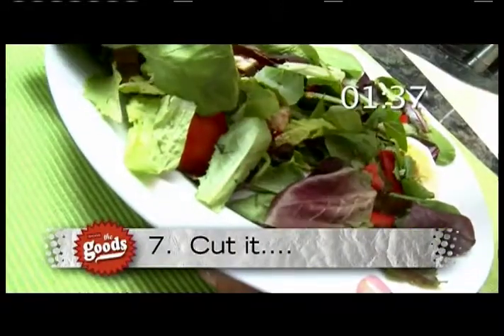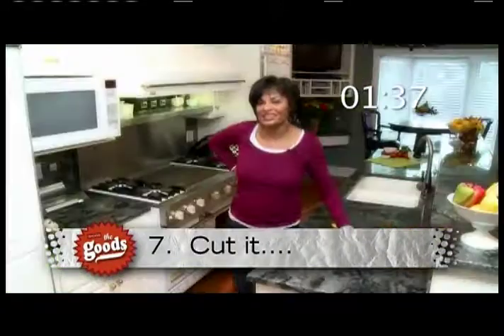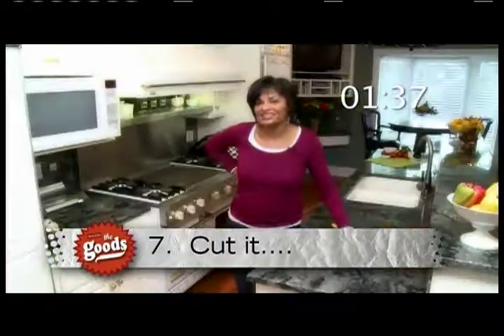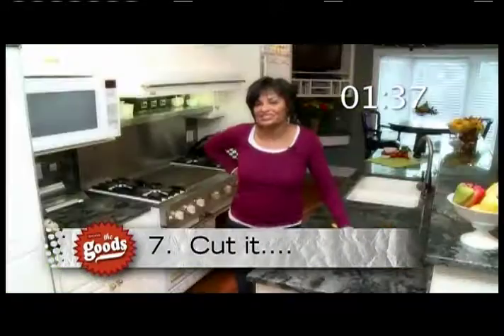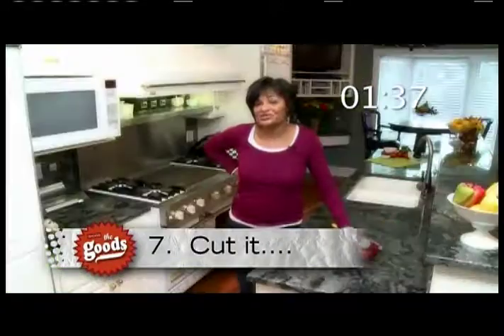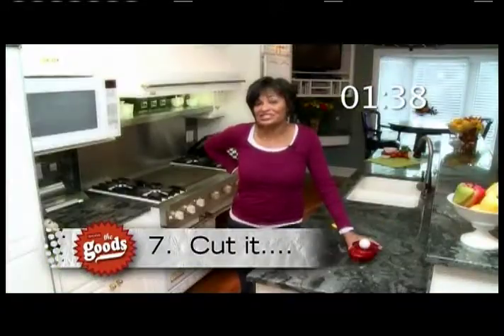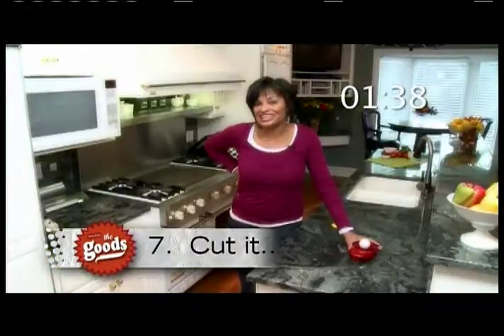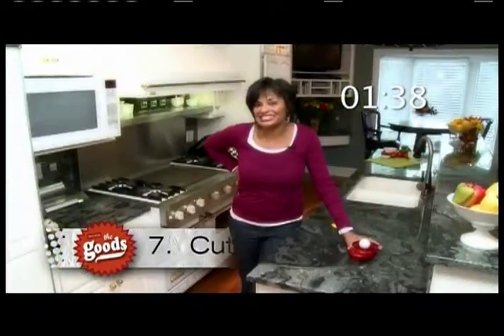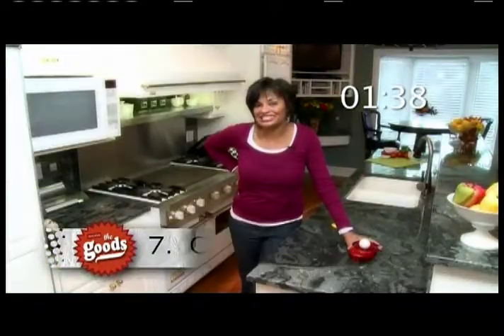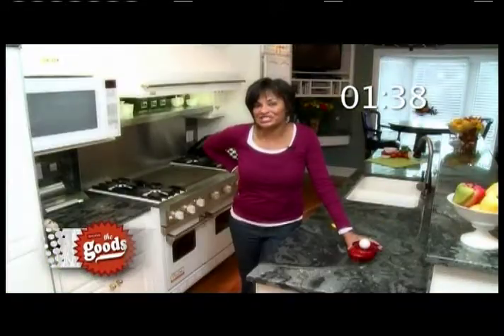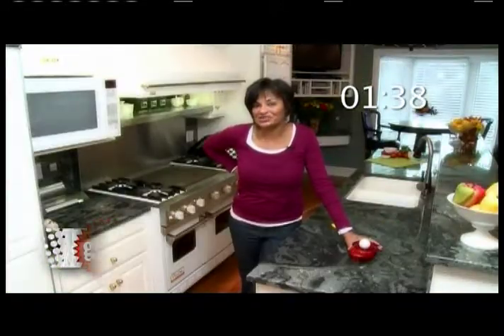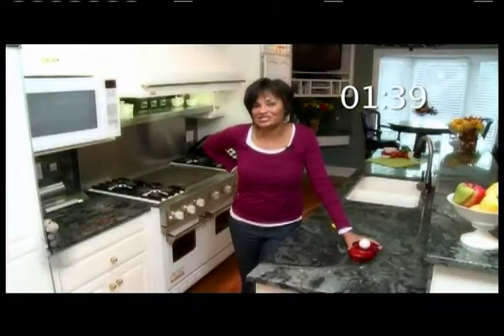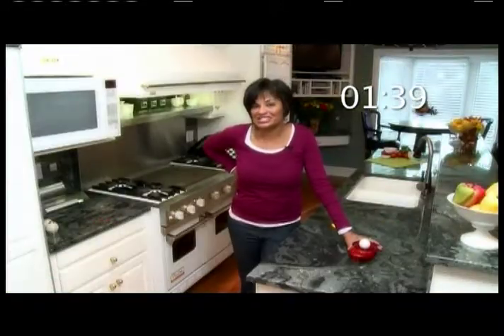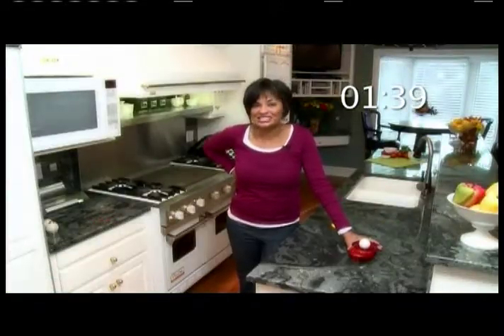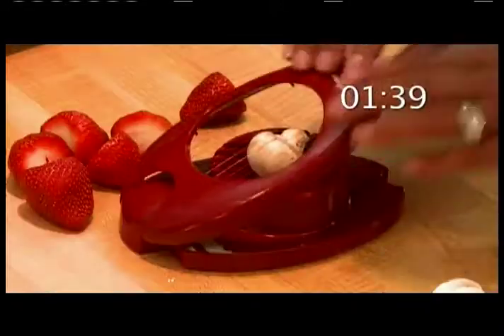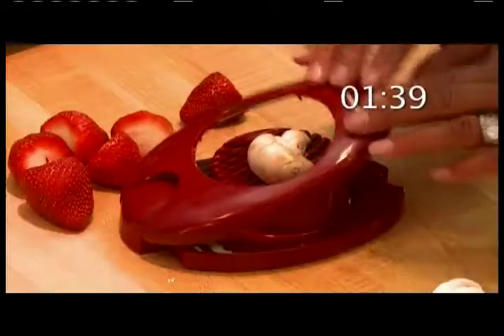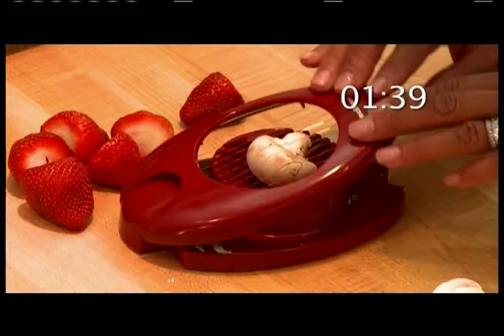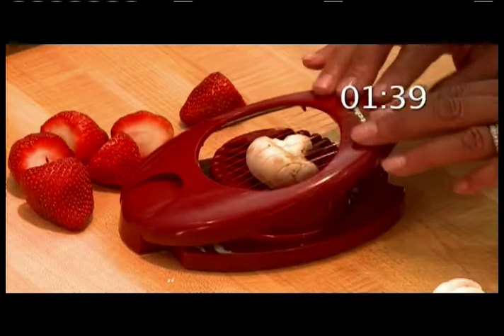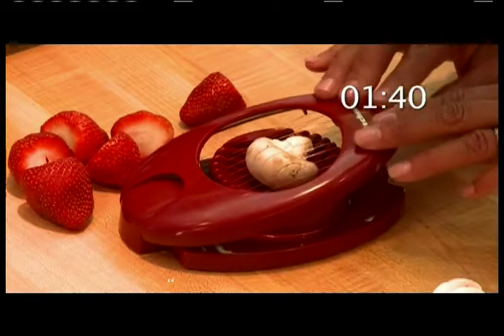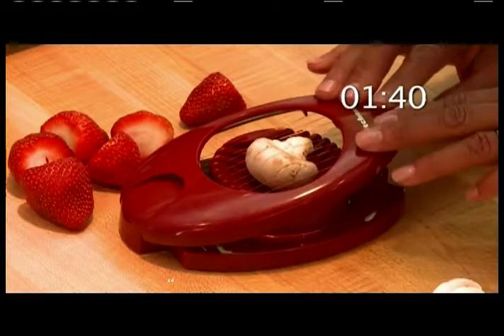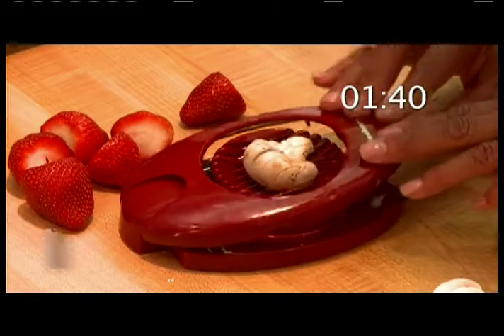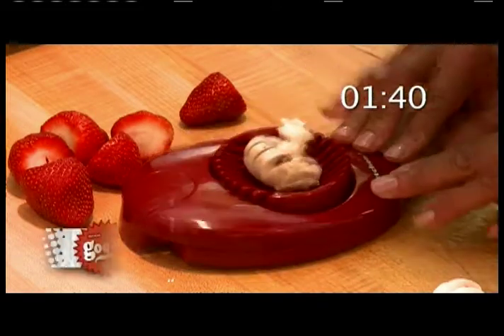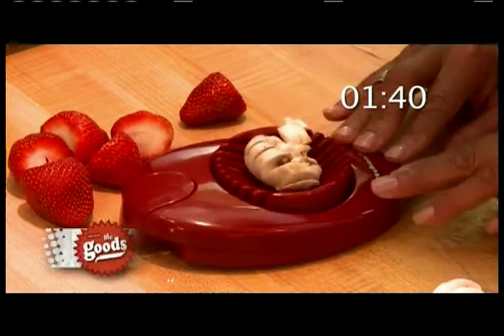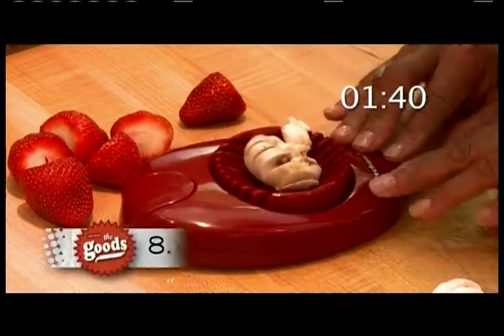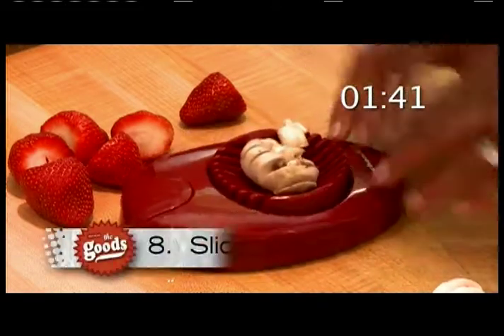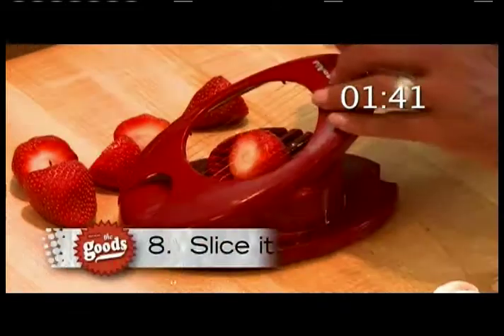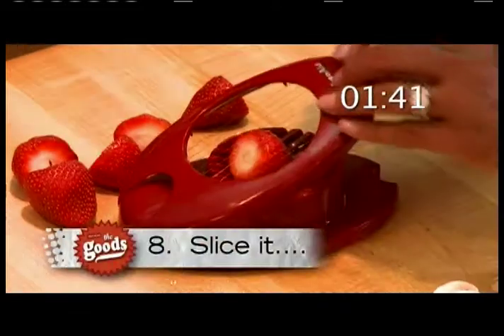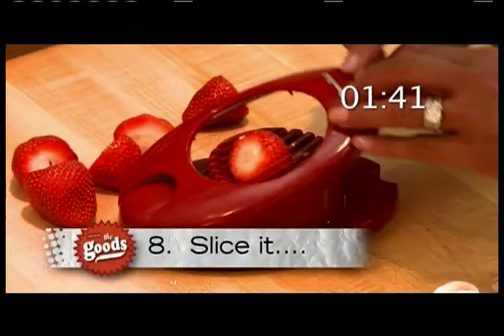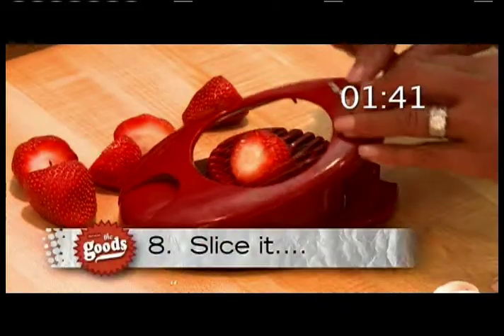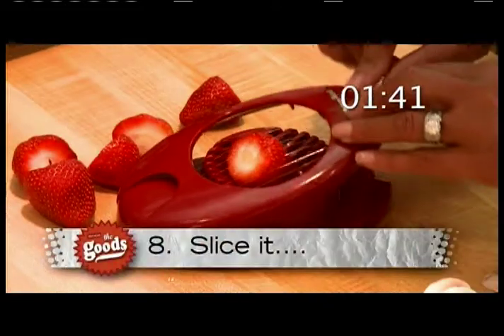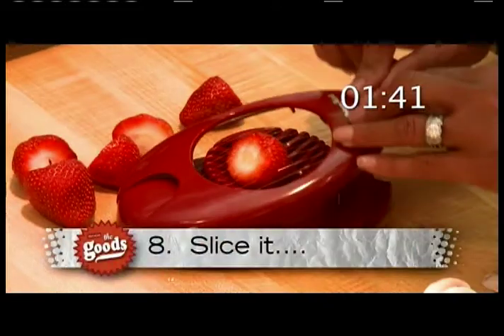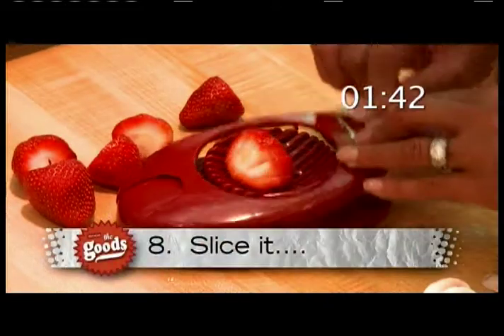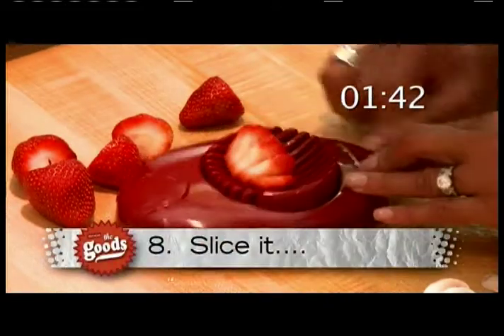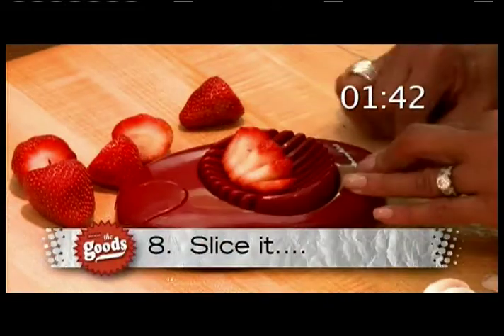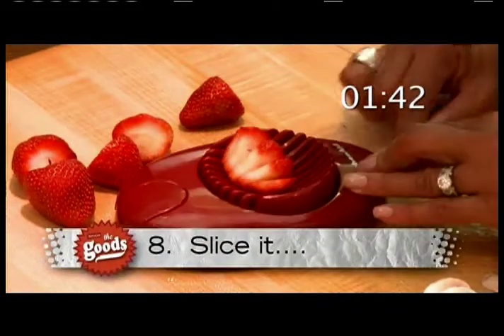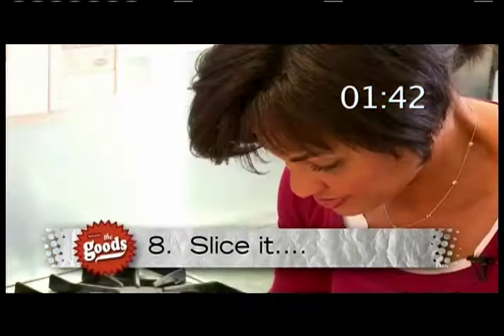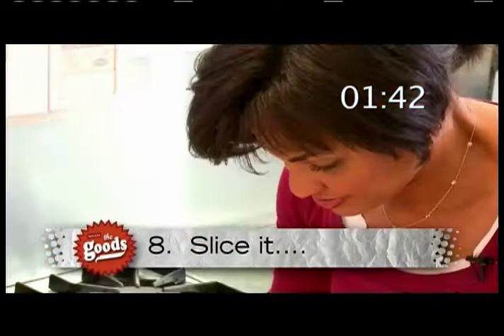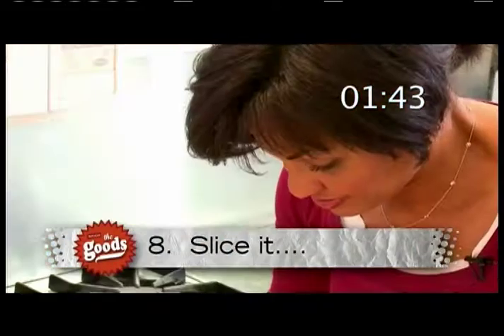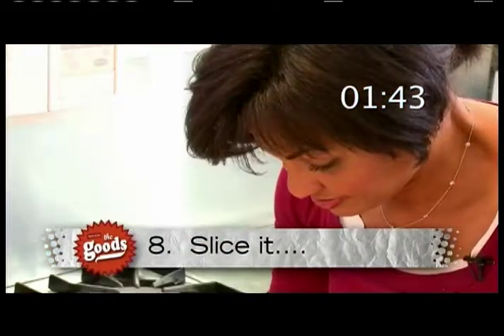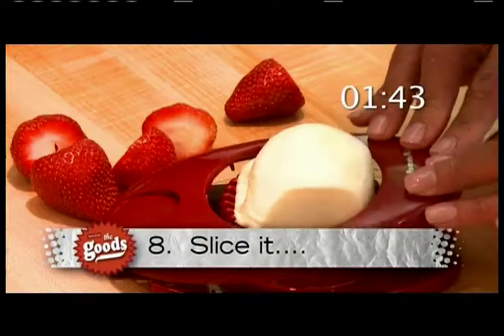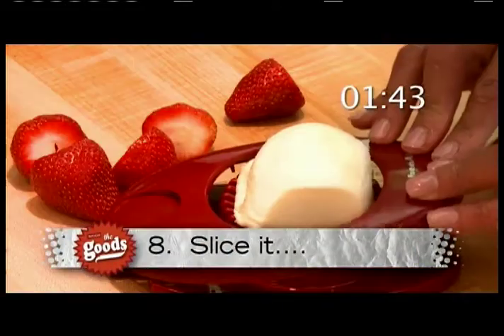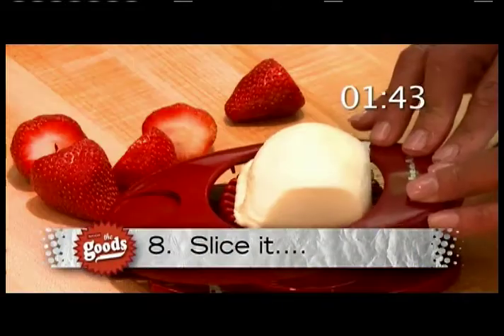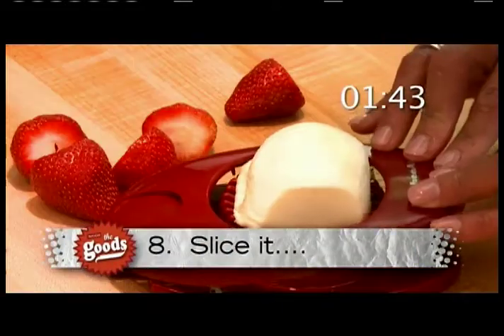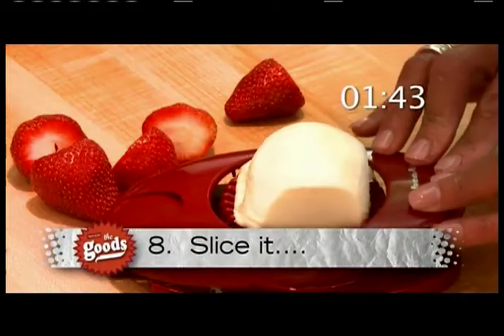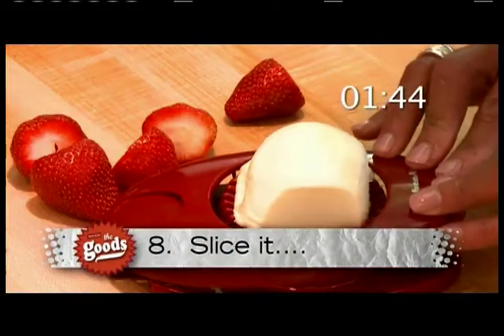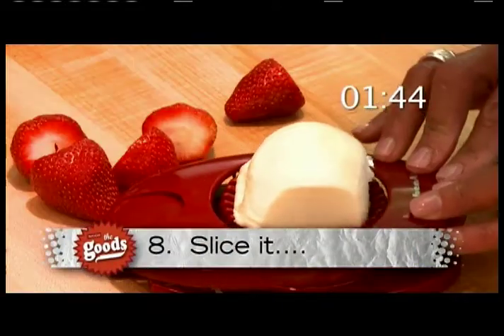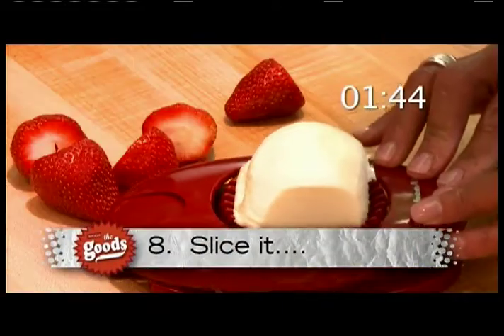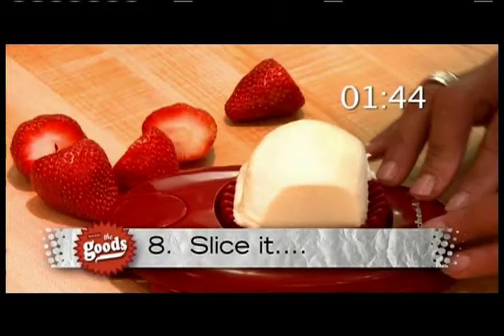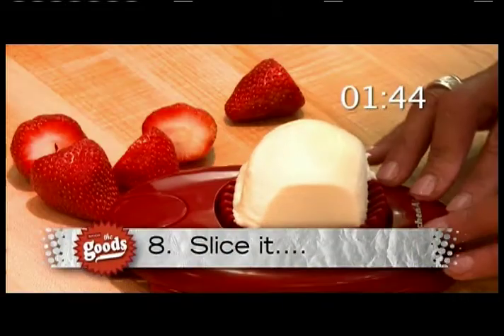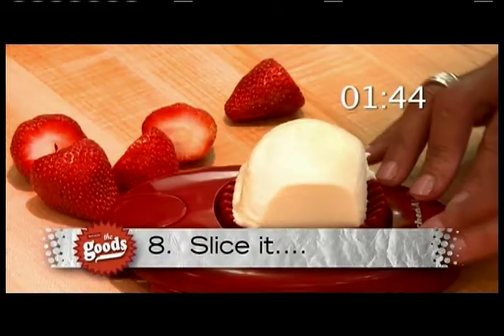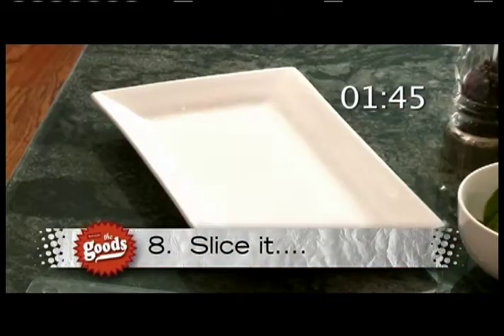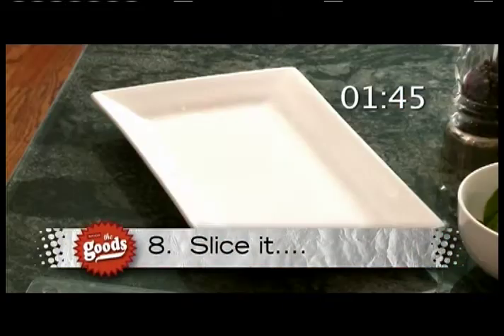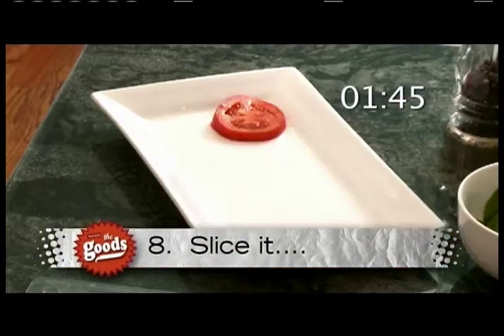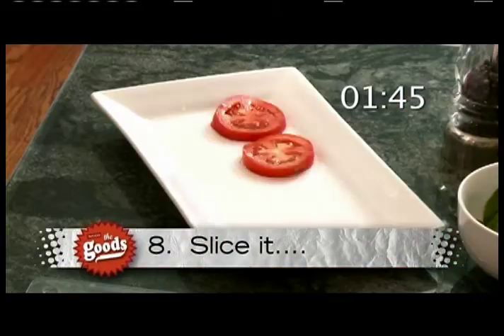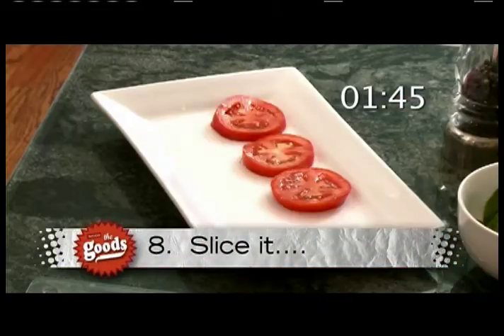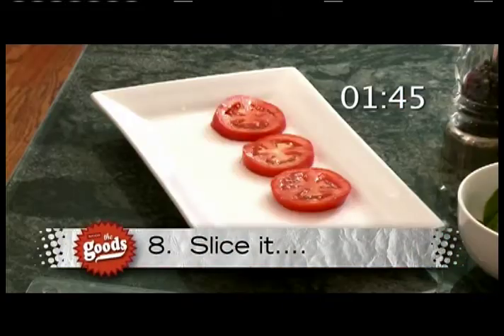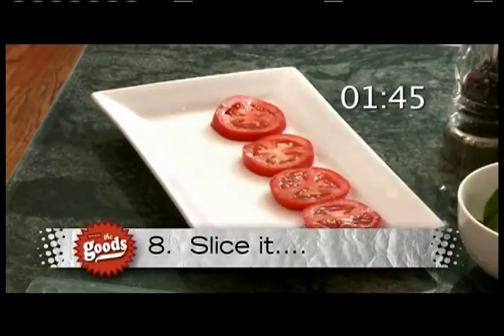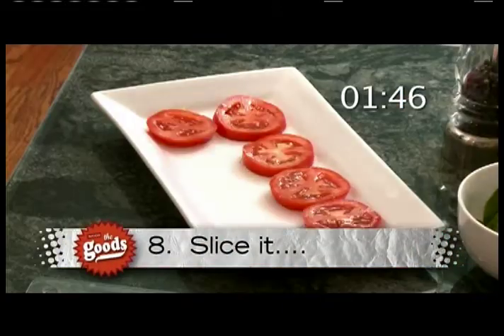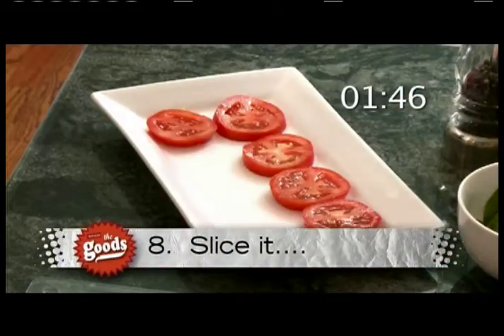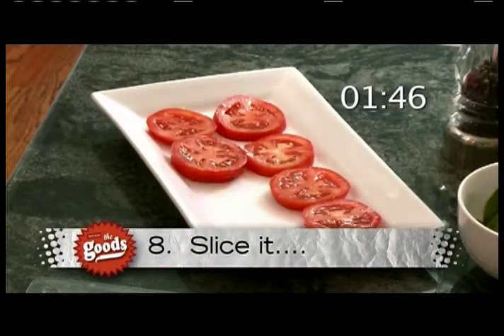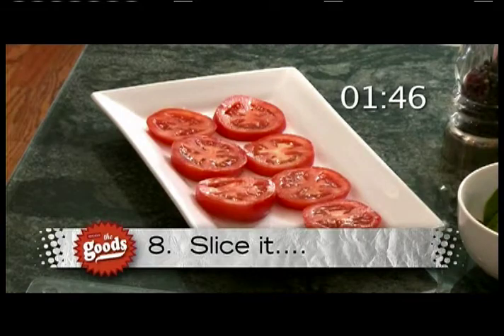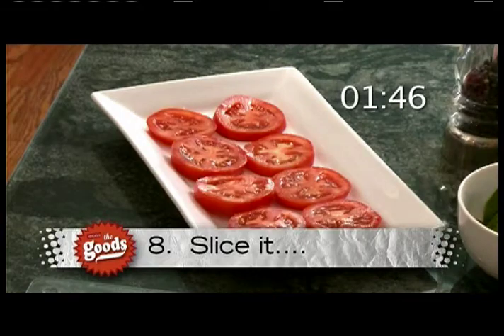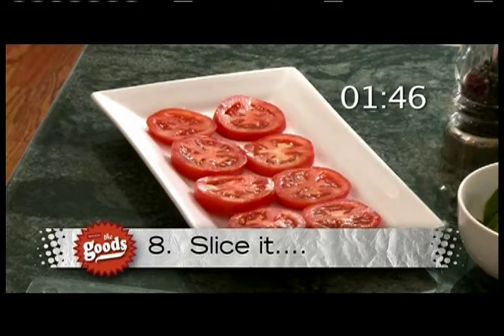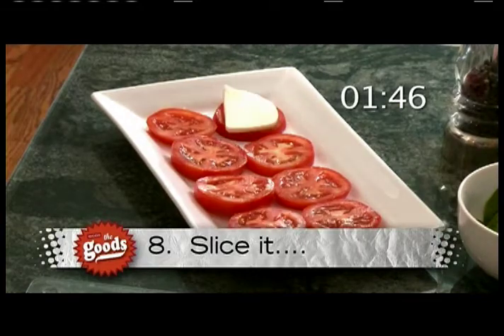Use an egg slicer to slice mushrooms or strawberries, even buffalo mozzarella for a tasty caprese salad.